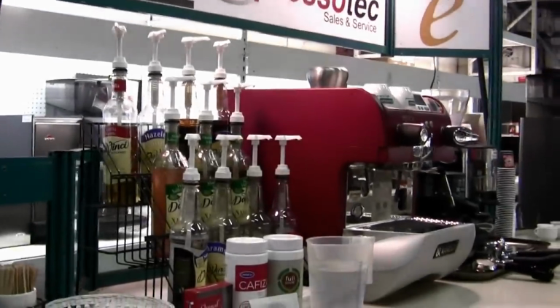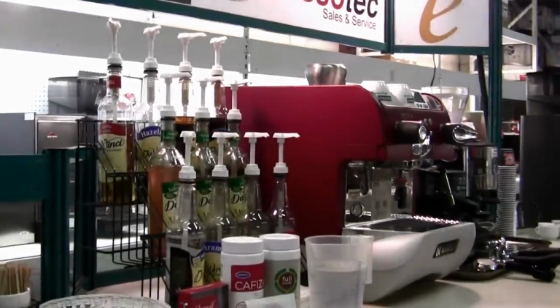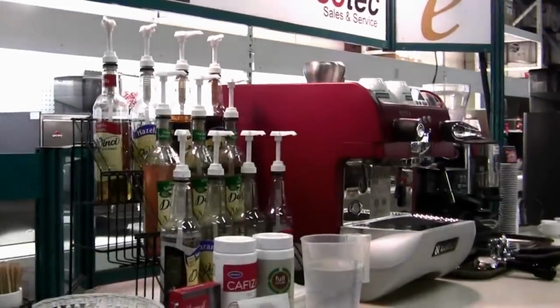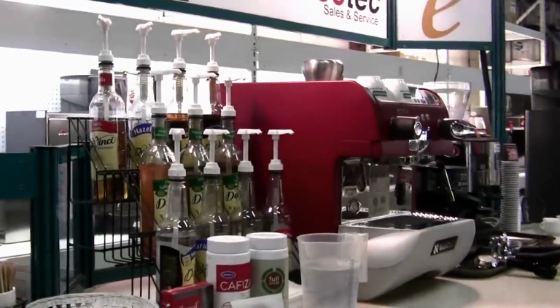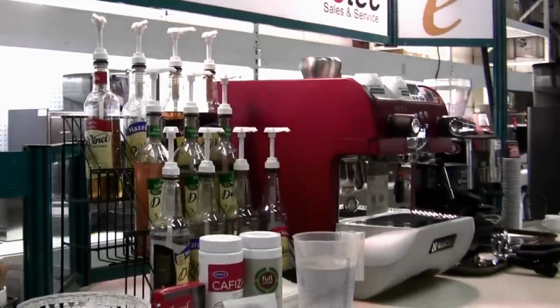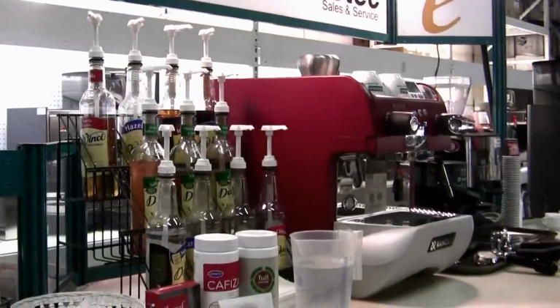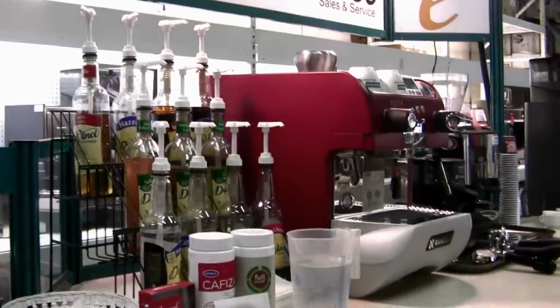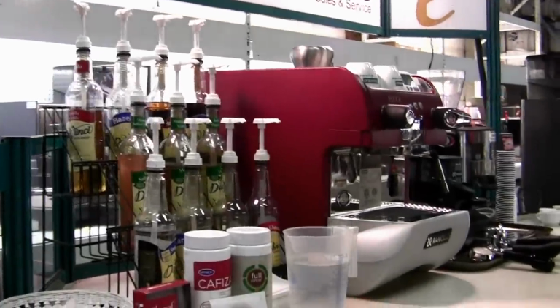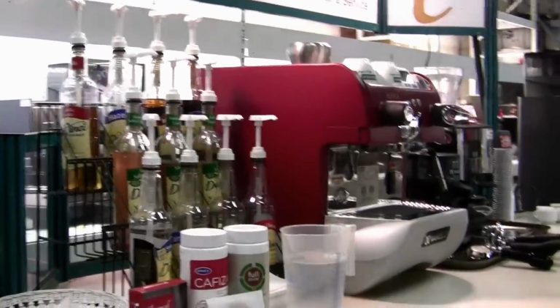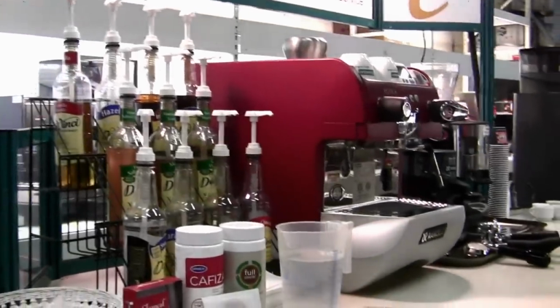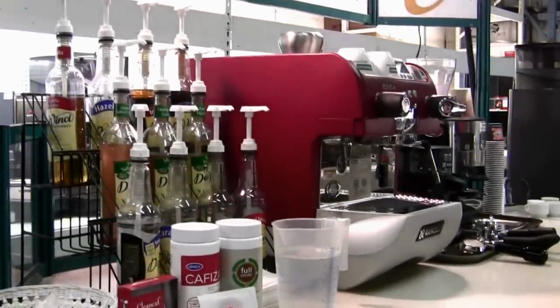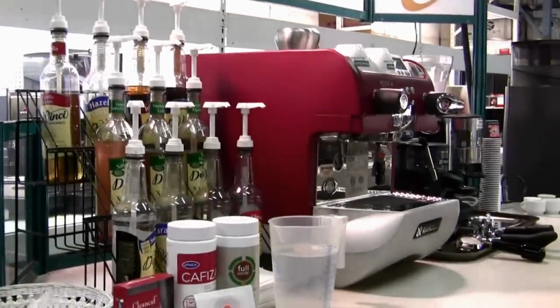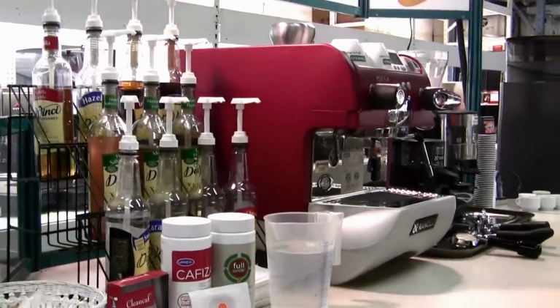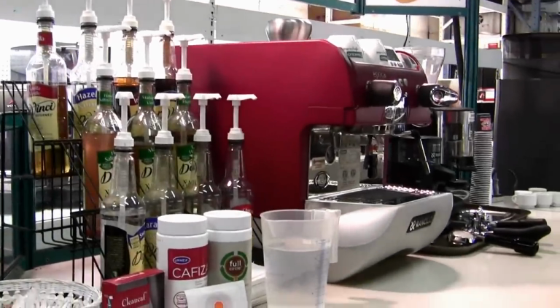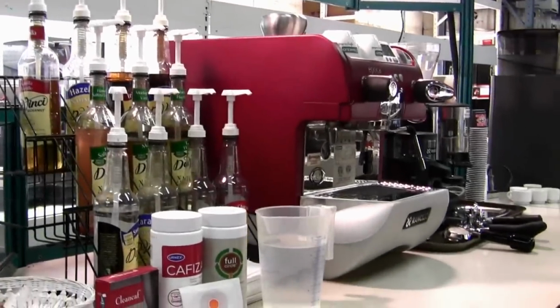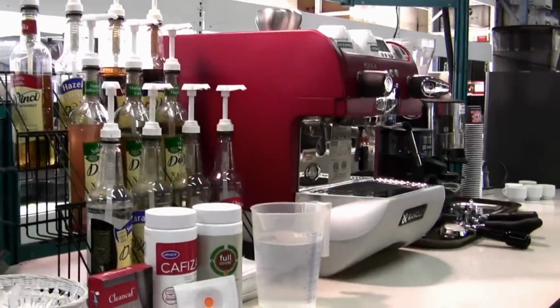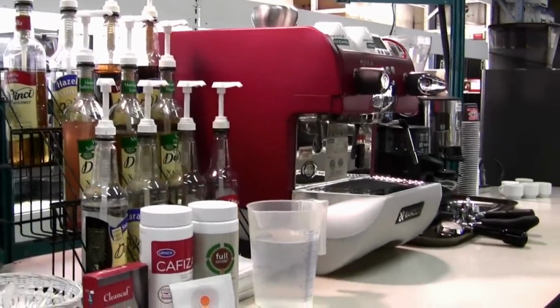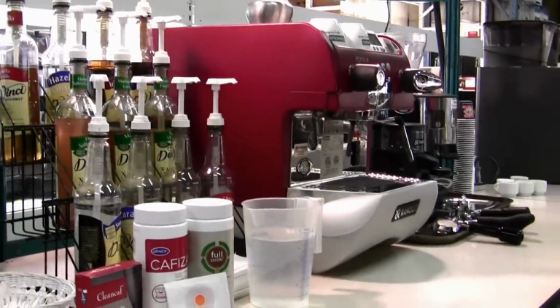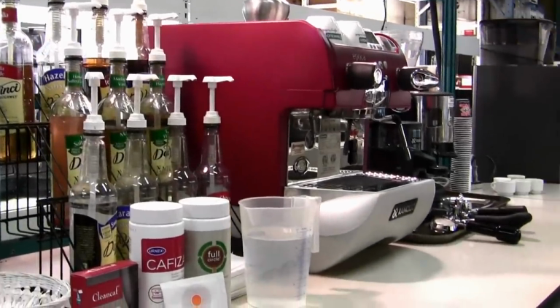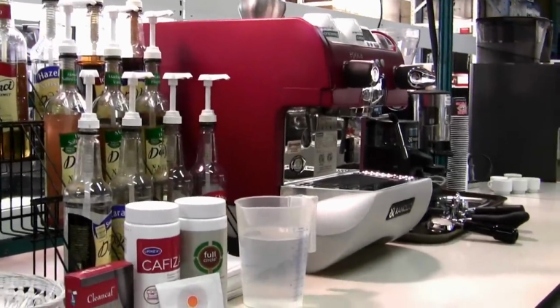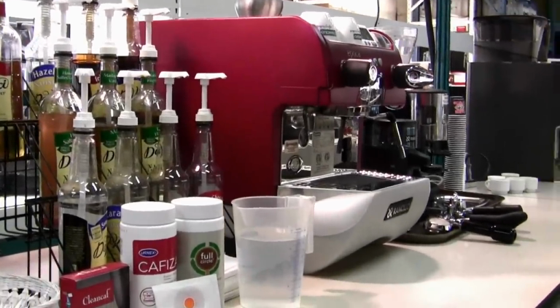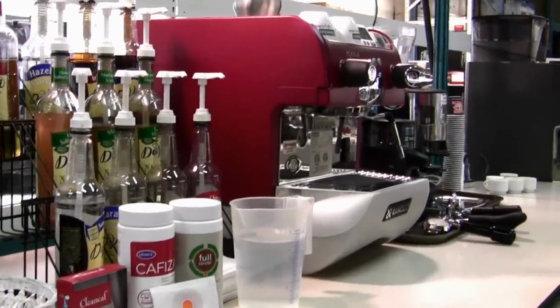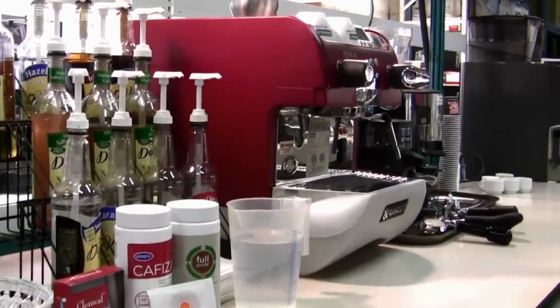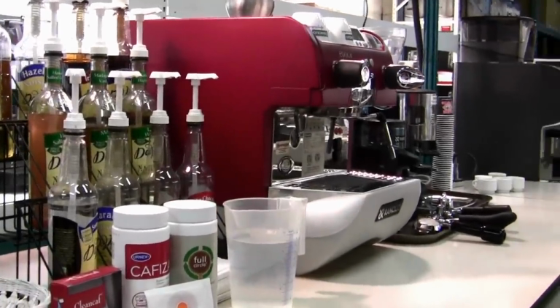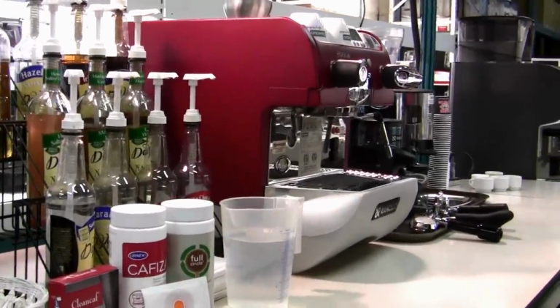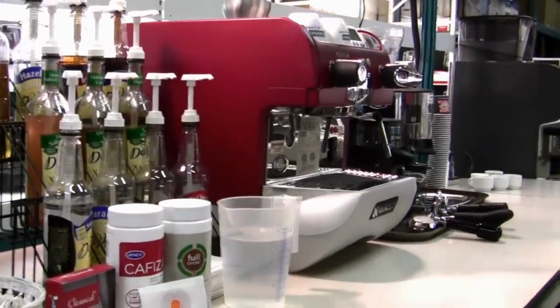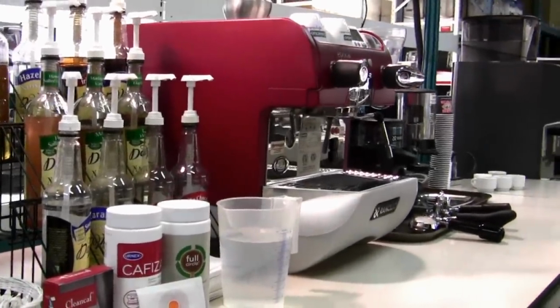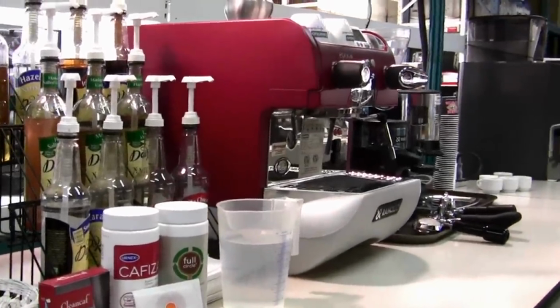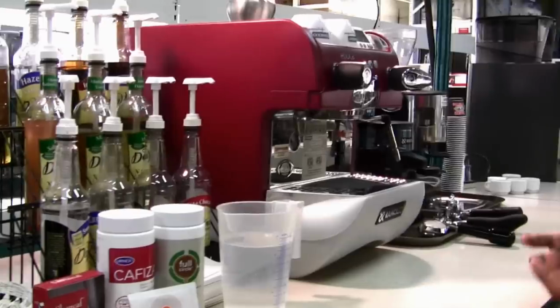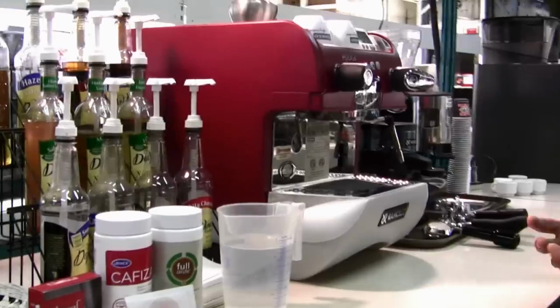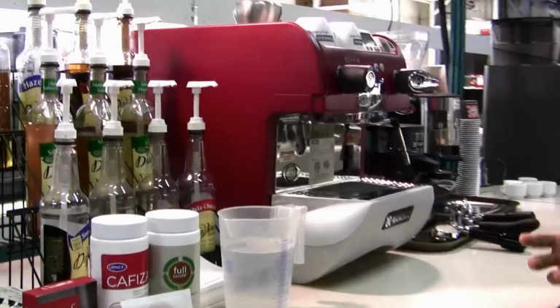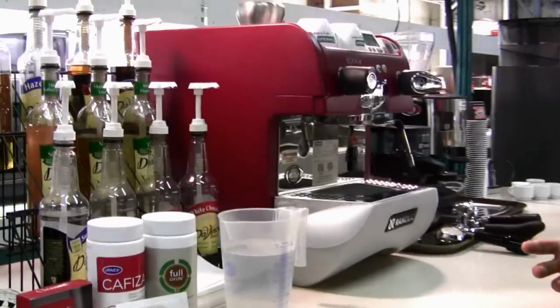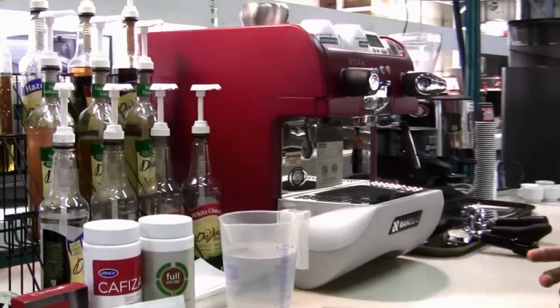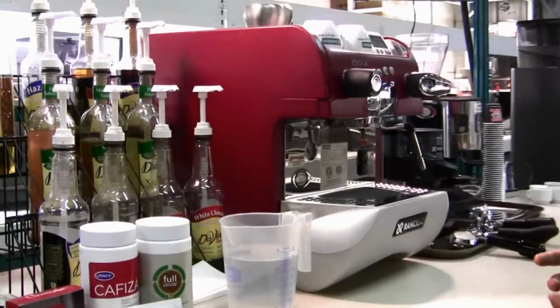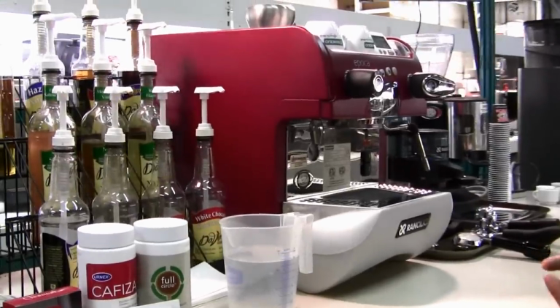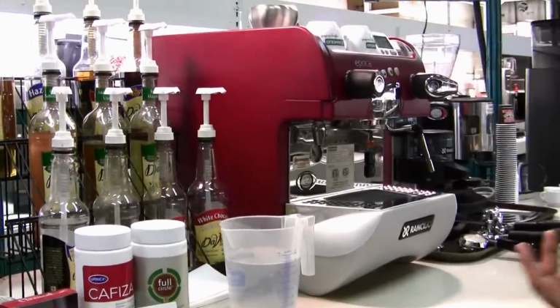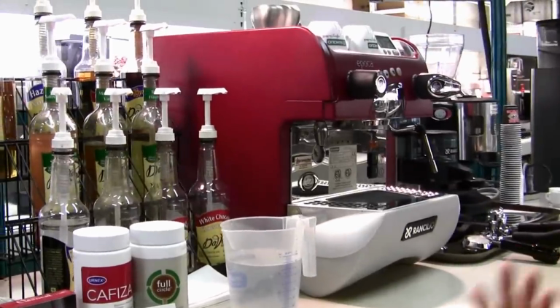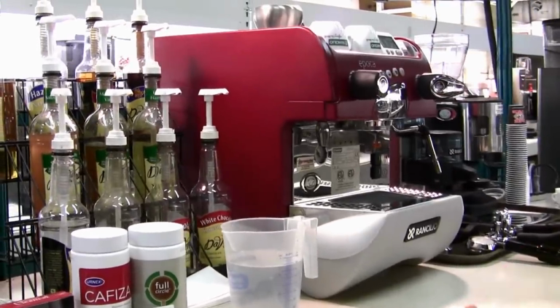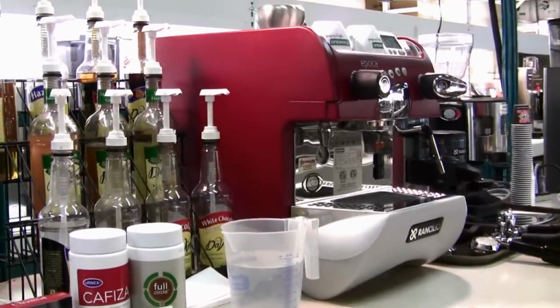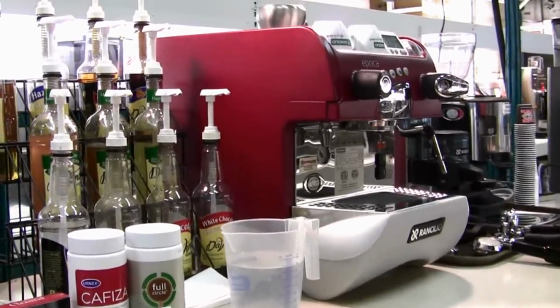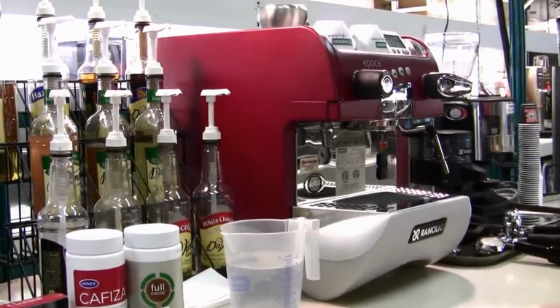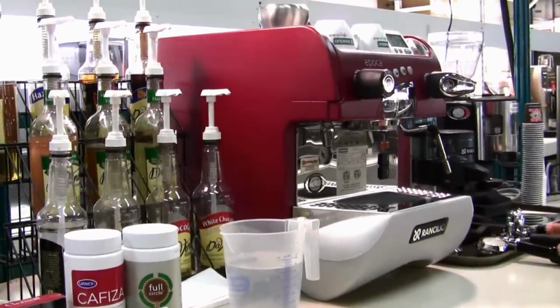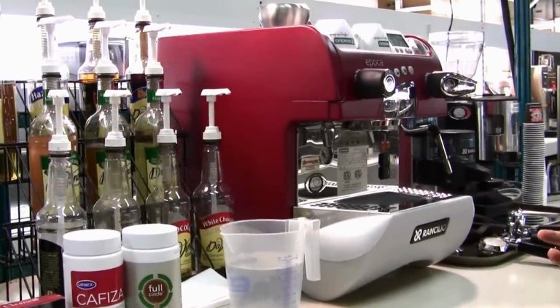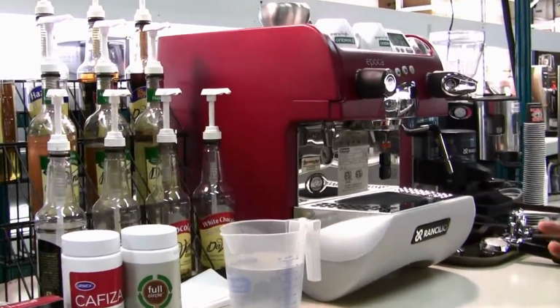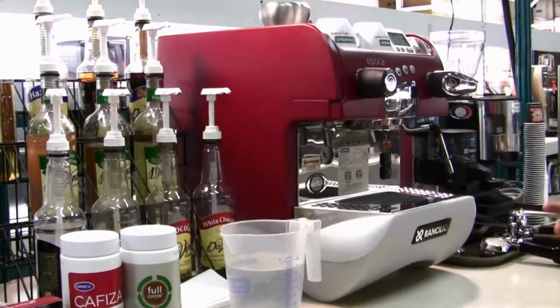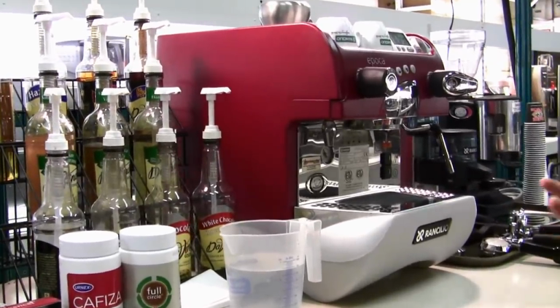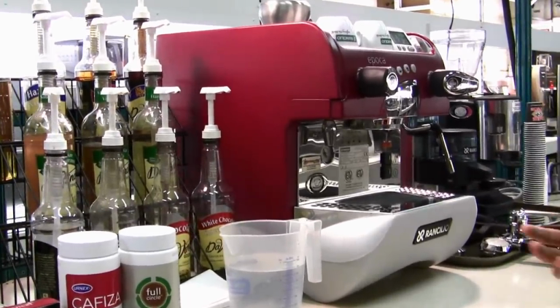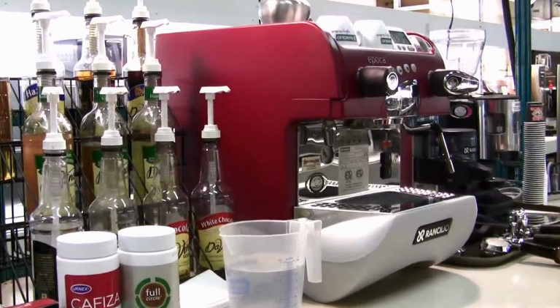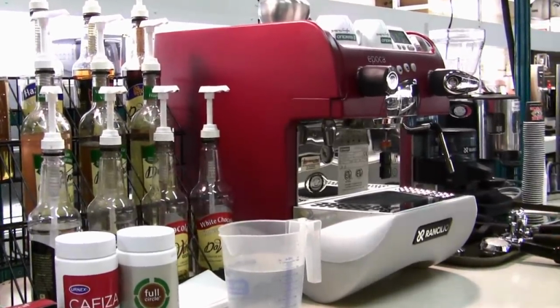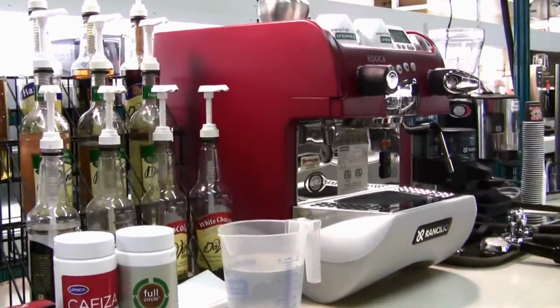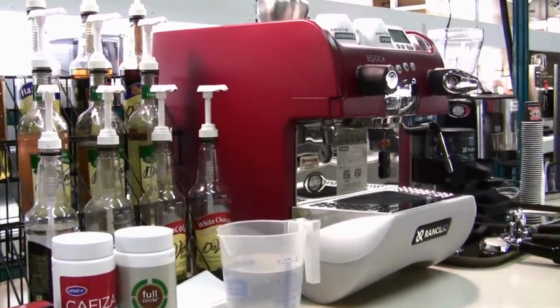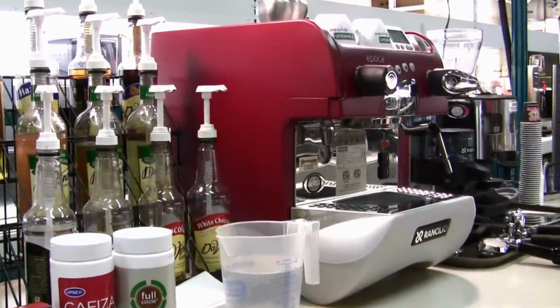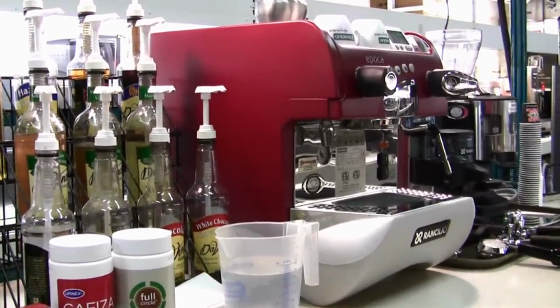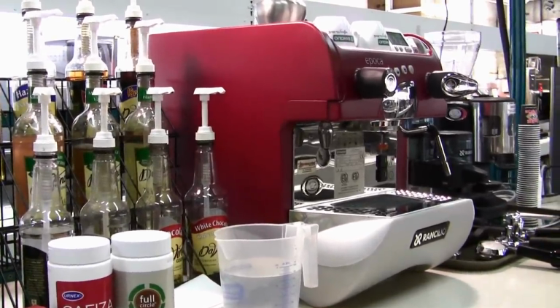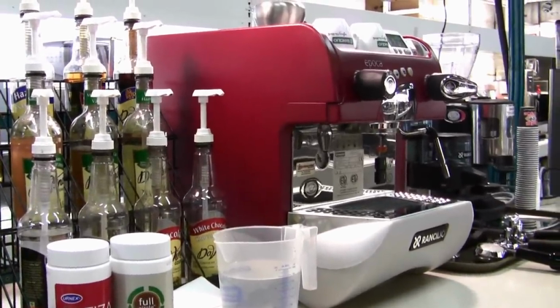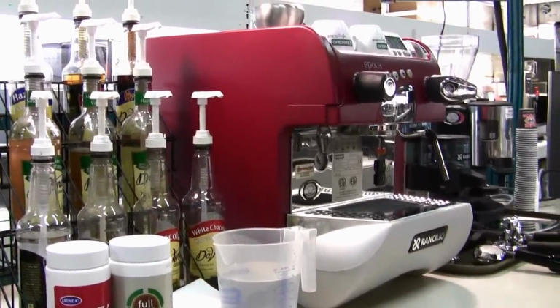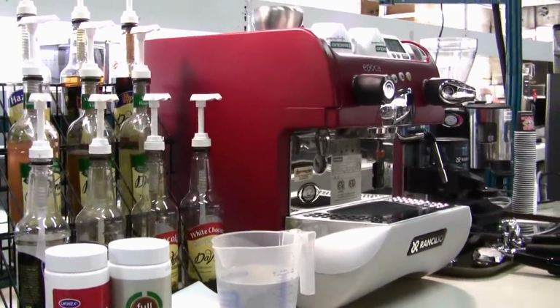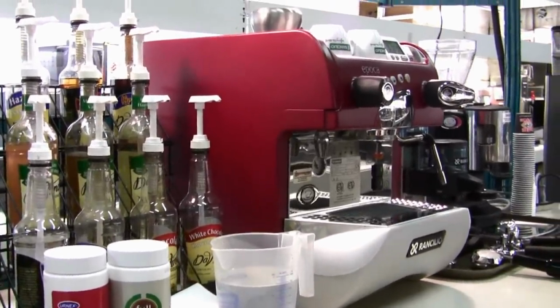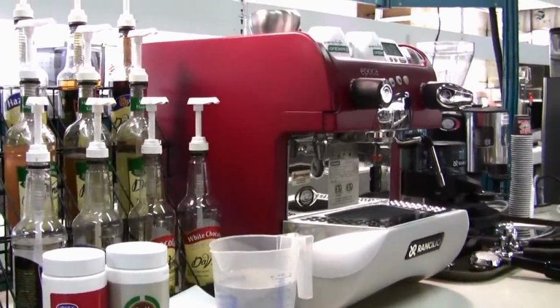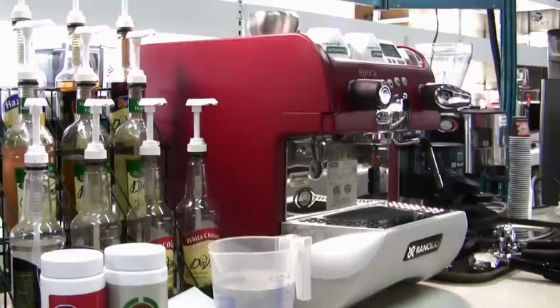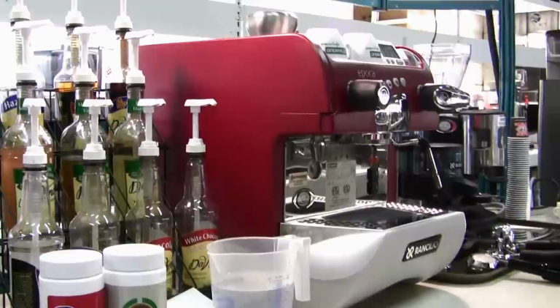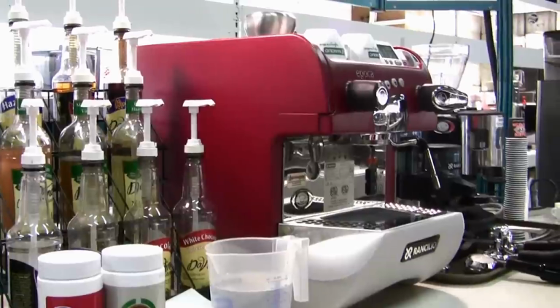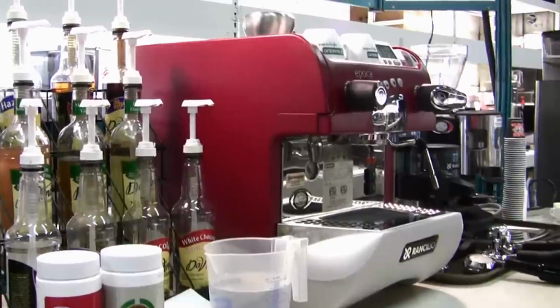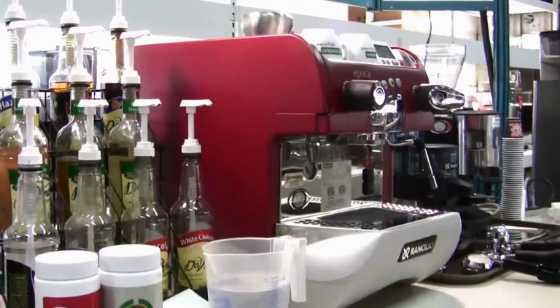Welcome, I'm Jitinder from Espresso Tech Sales and Service. This video is going to be a short one on how to back flush your espresso machine.